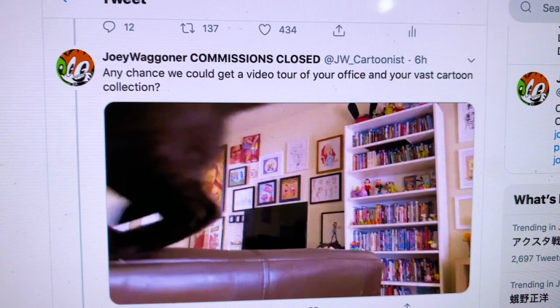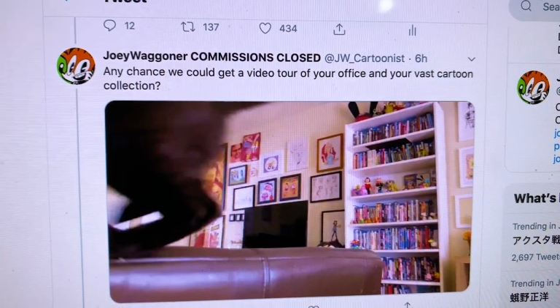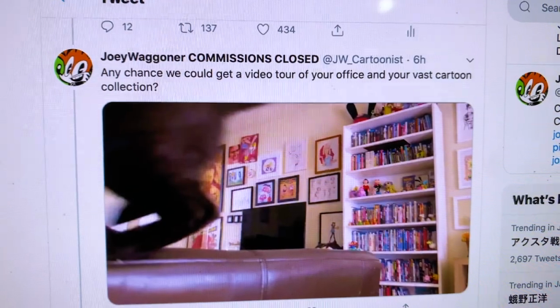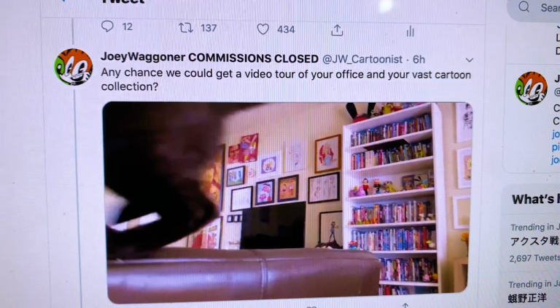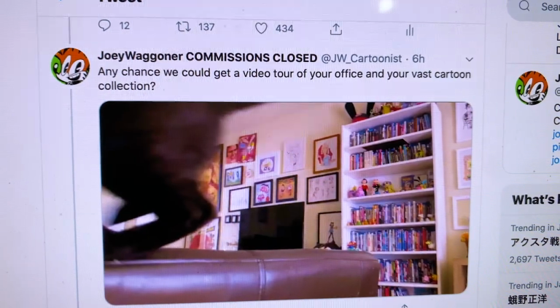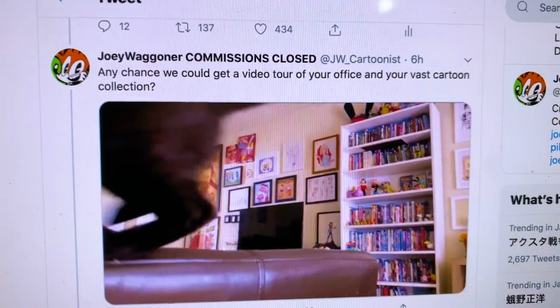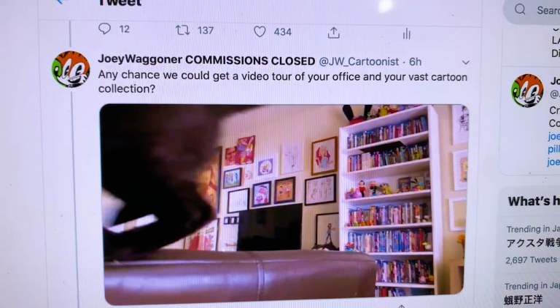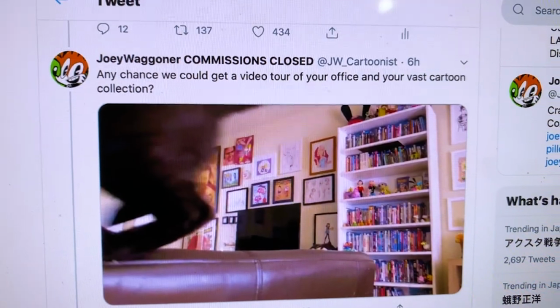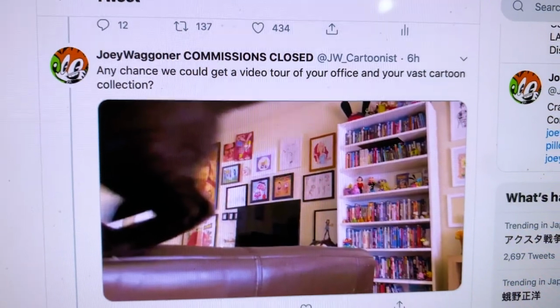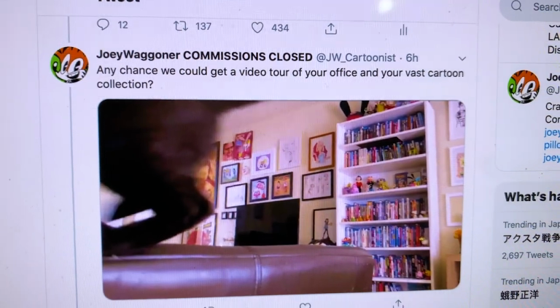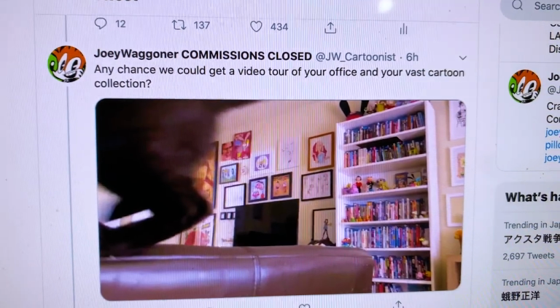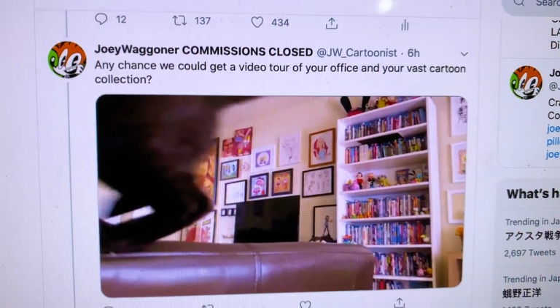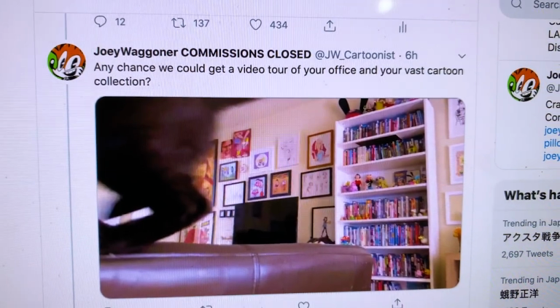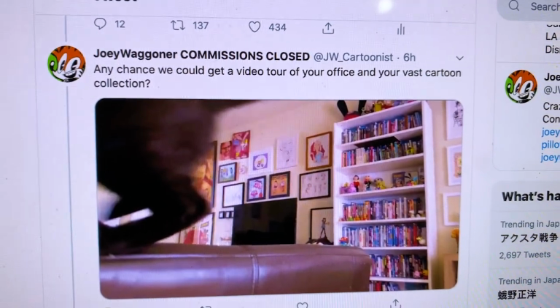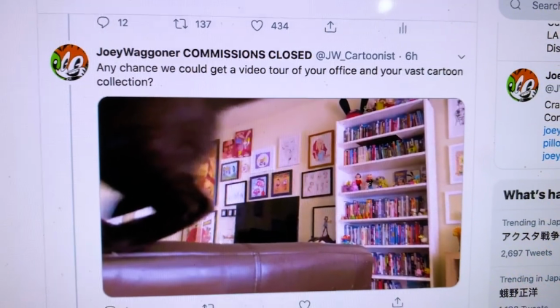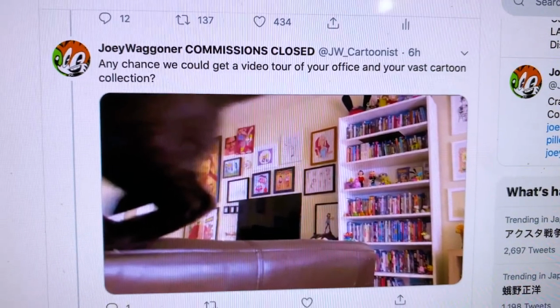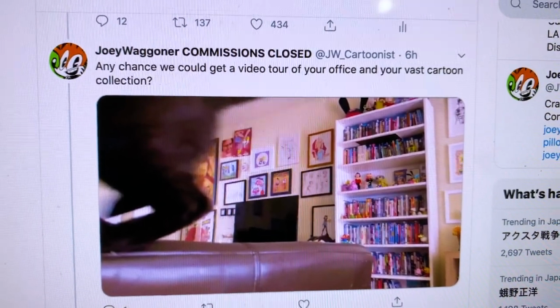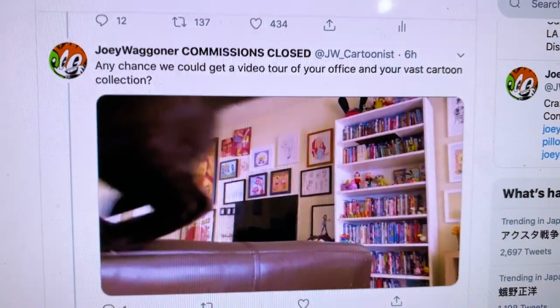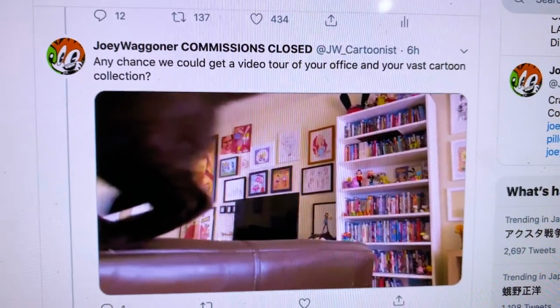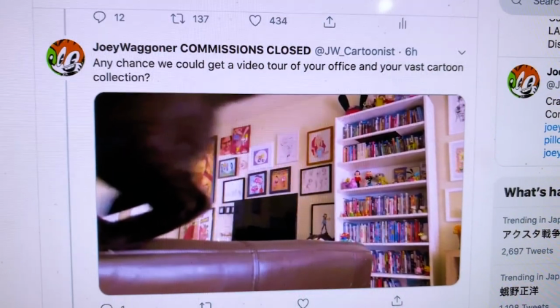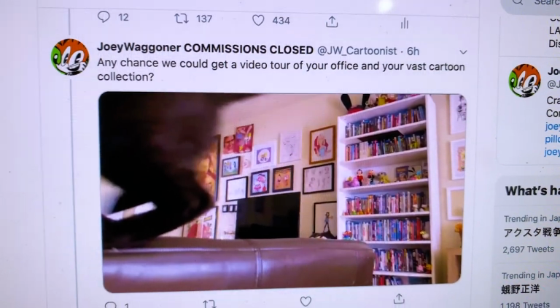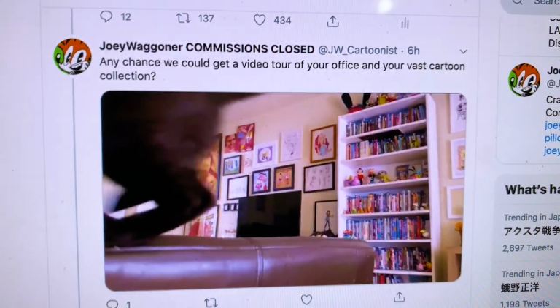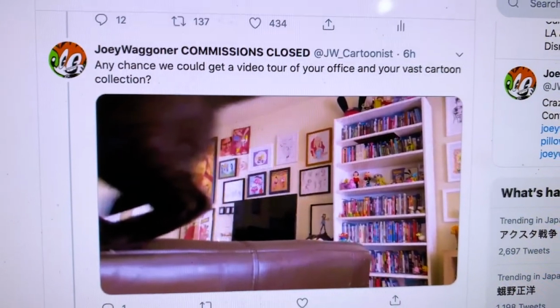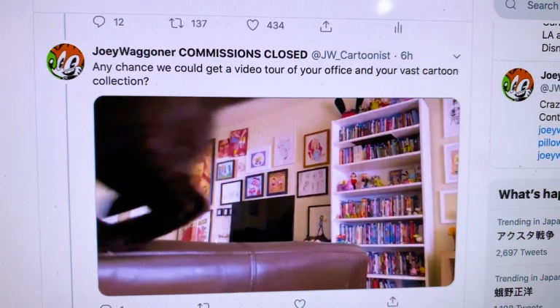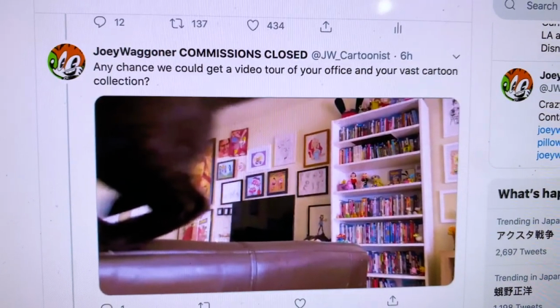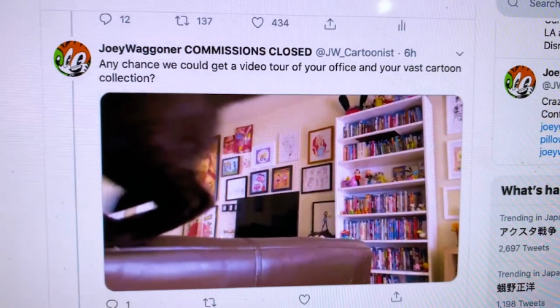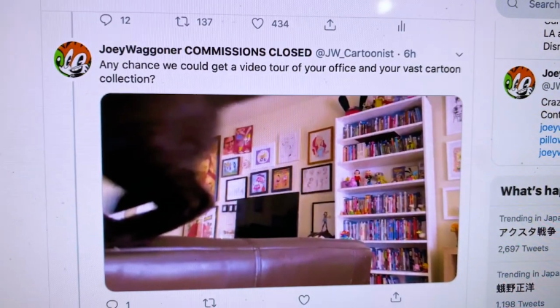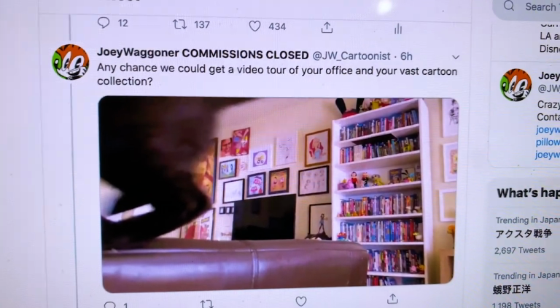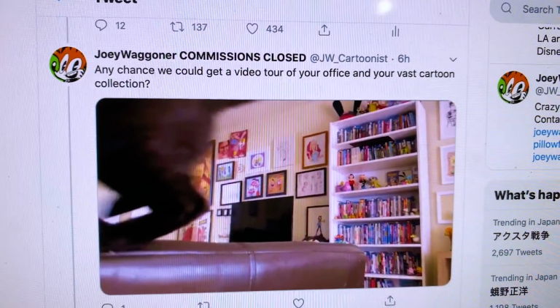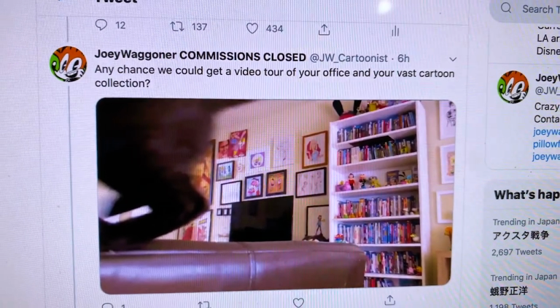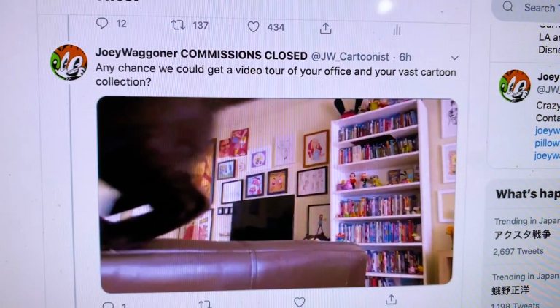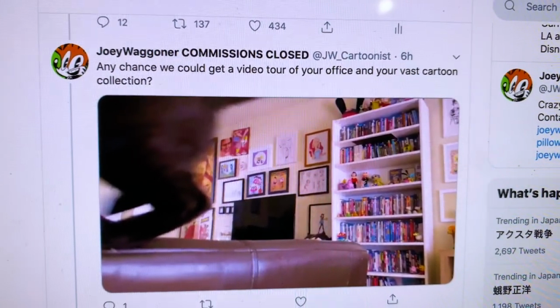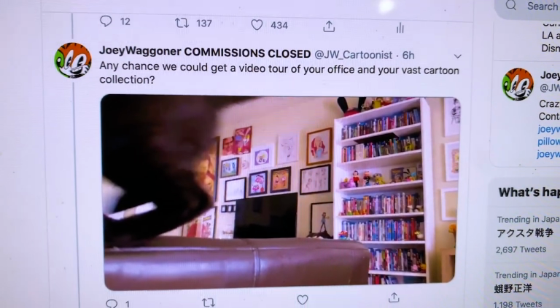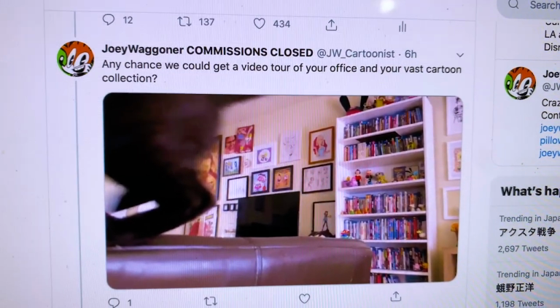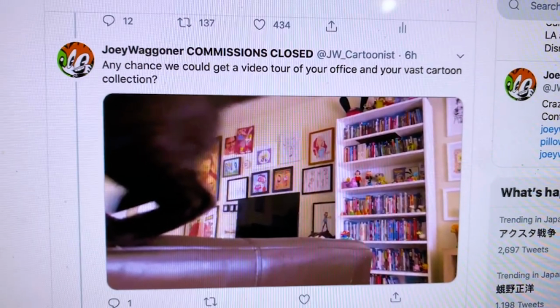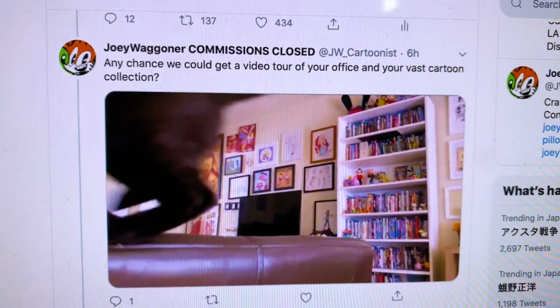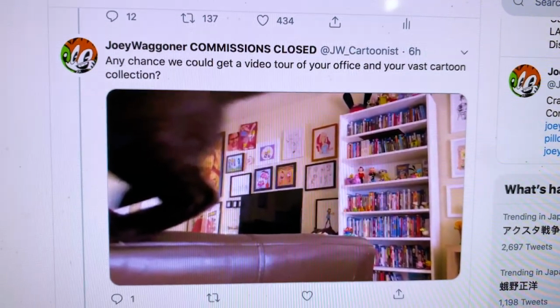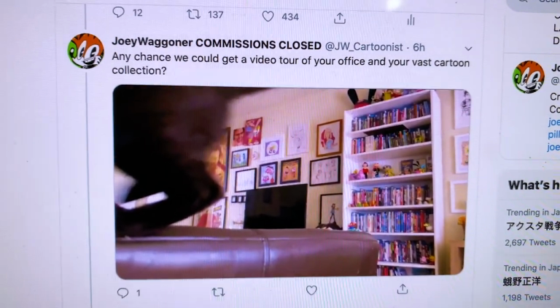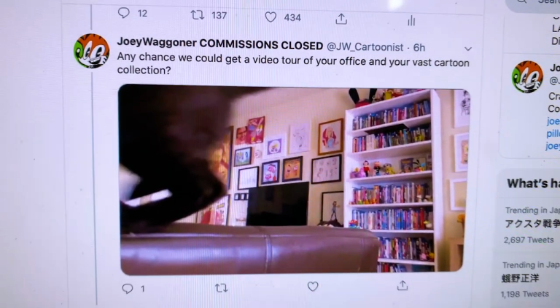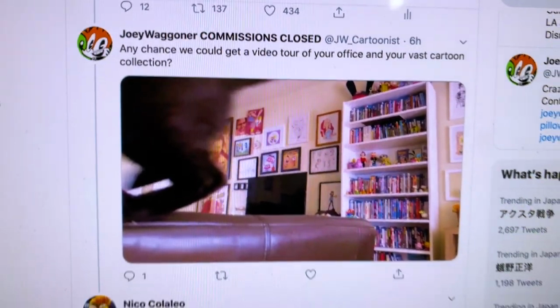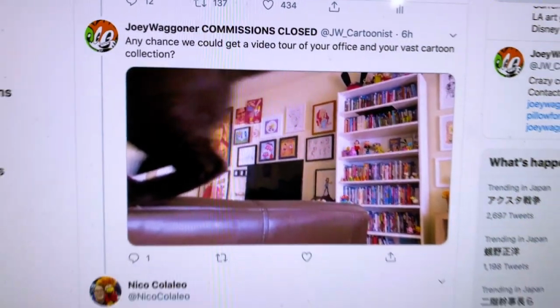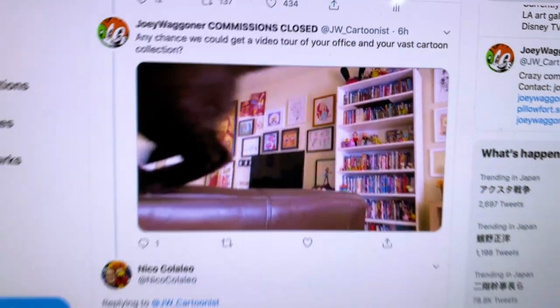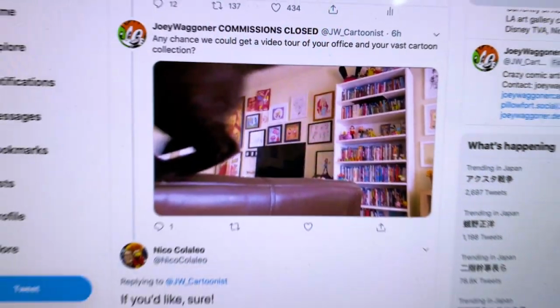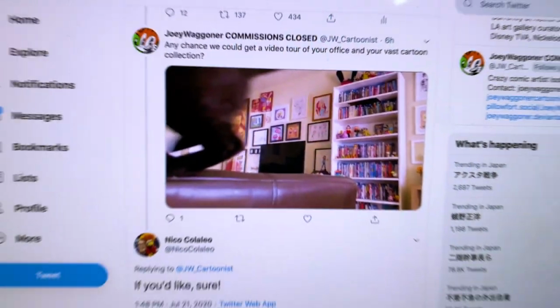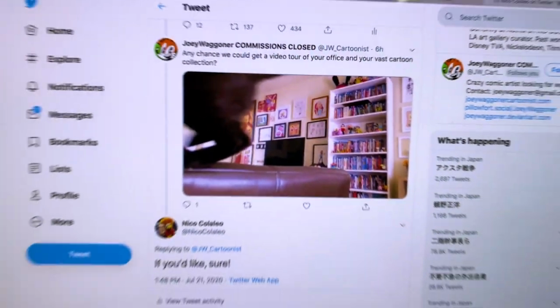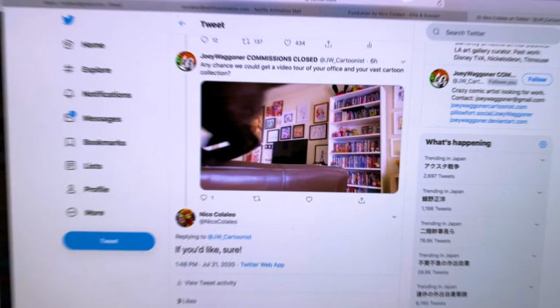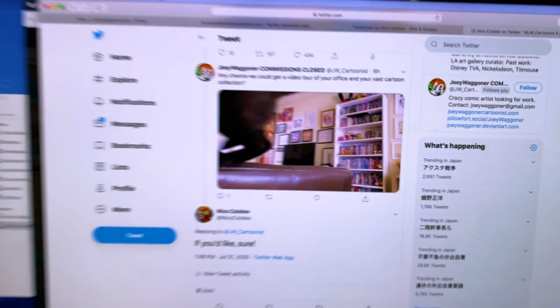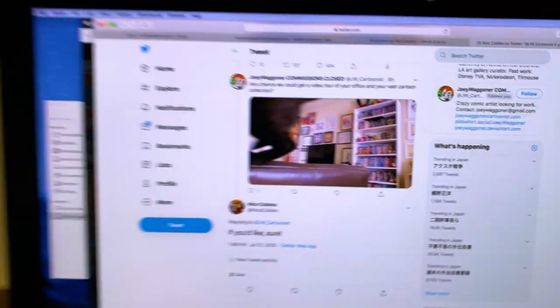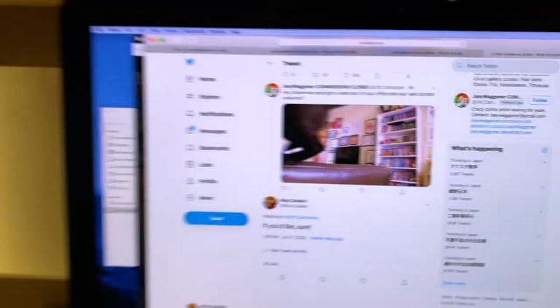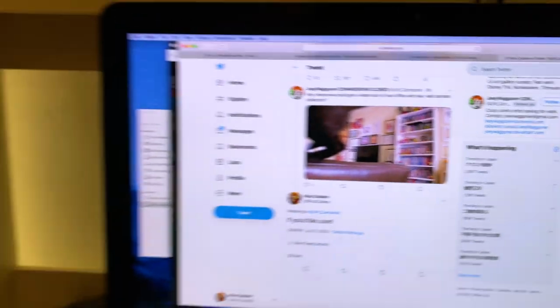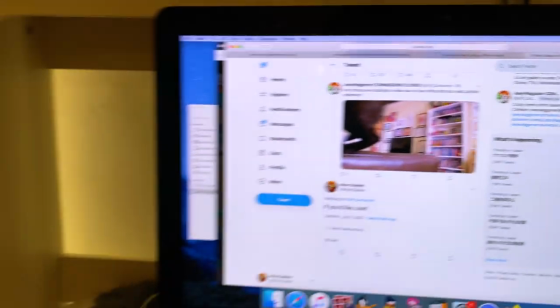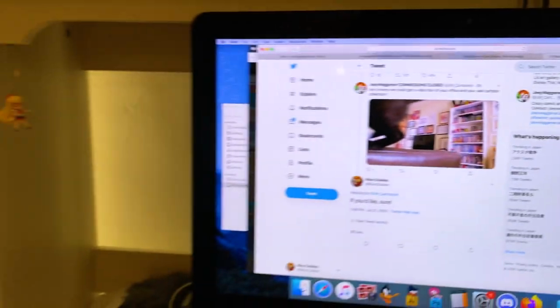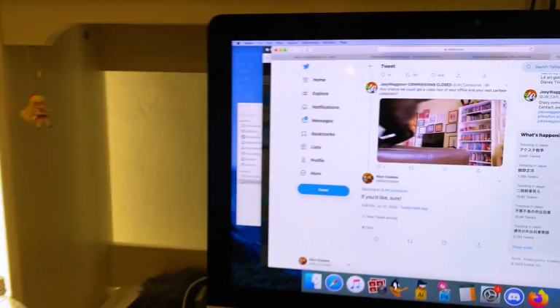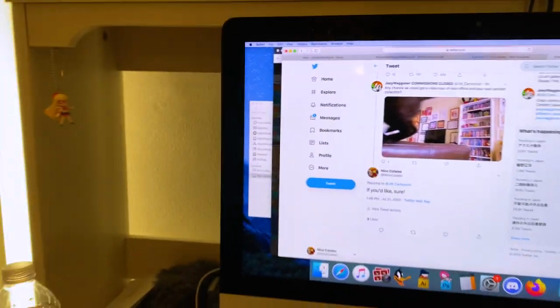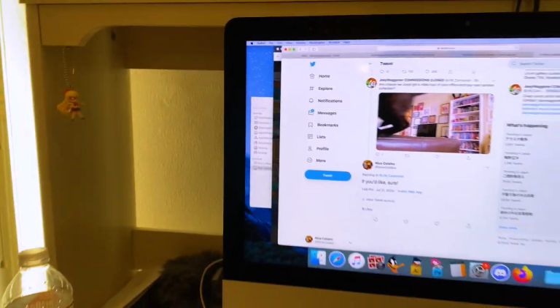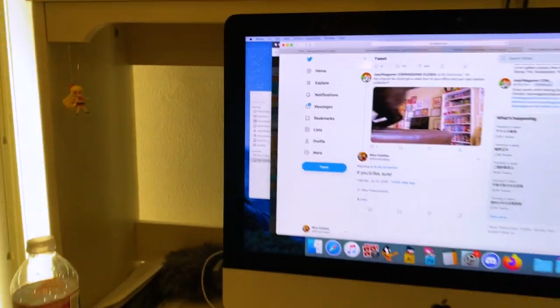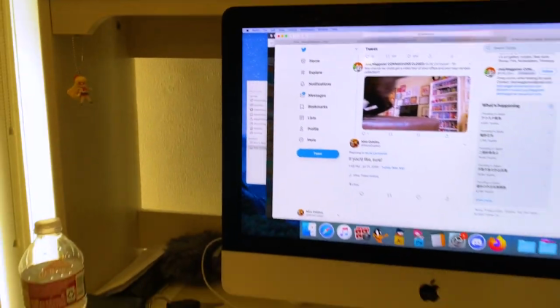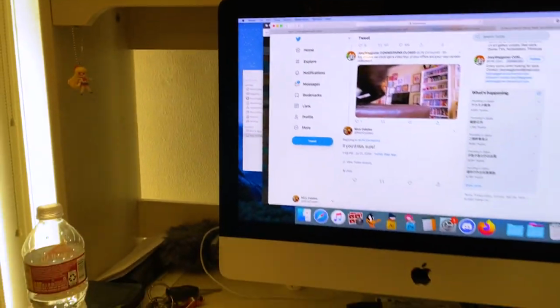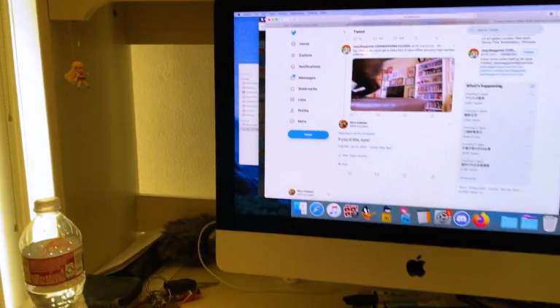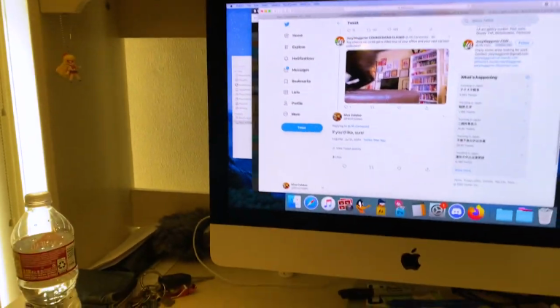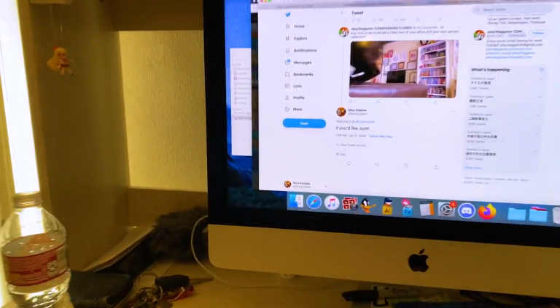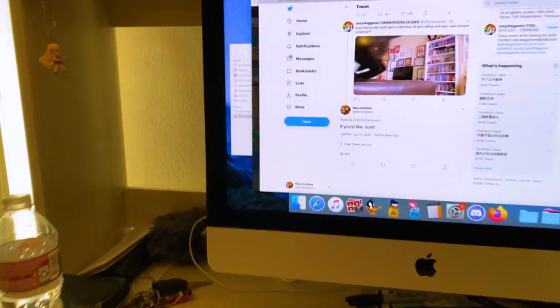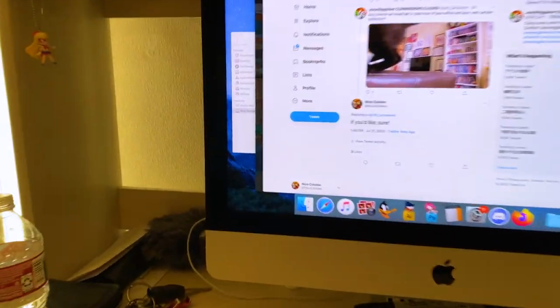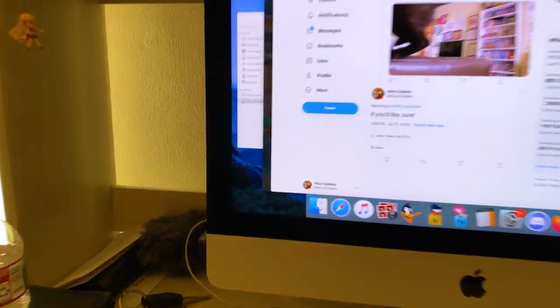Any chance we could get a video tour of your office and your vast cartoon collection? Well, sure. Okay.